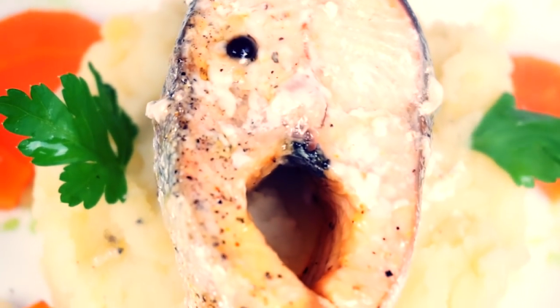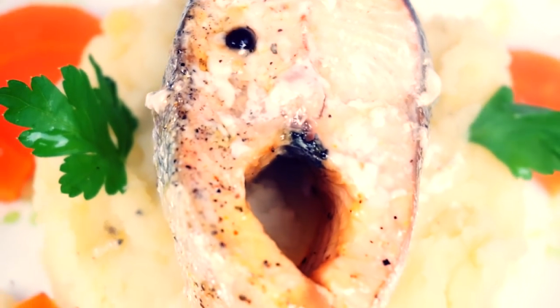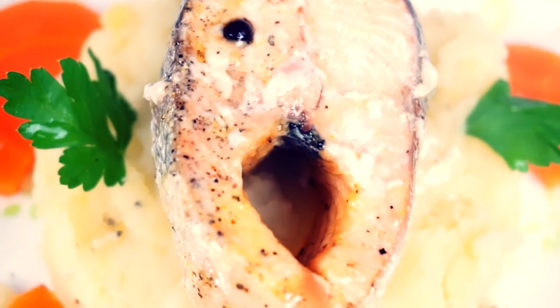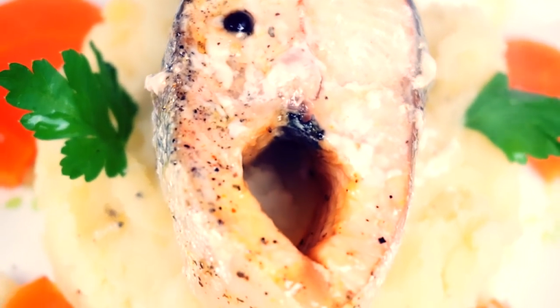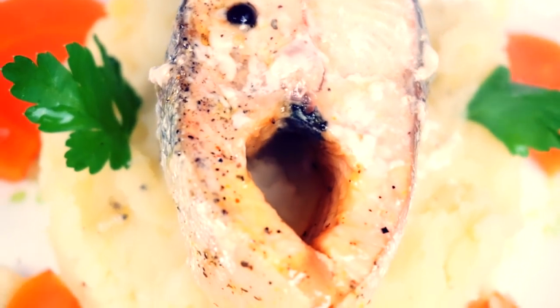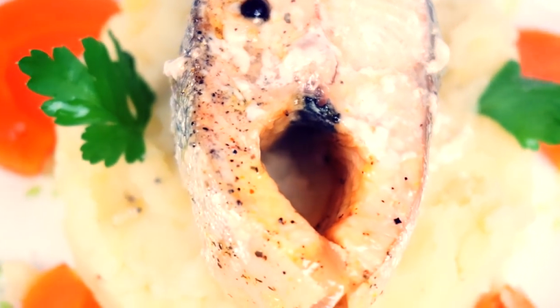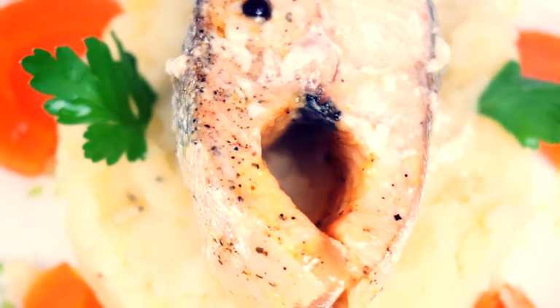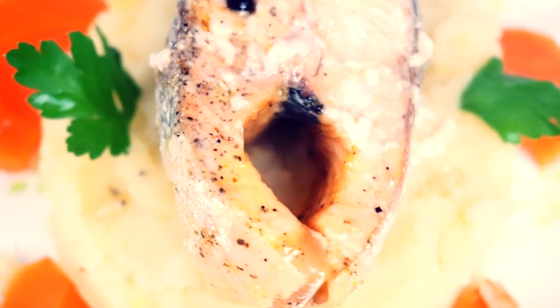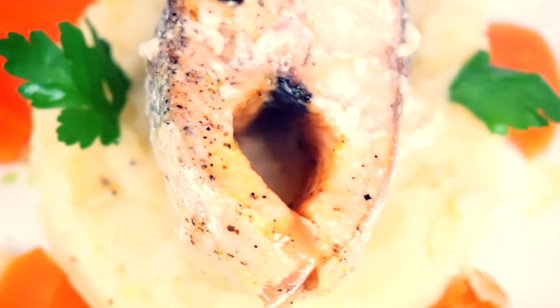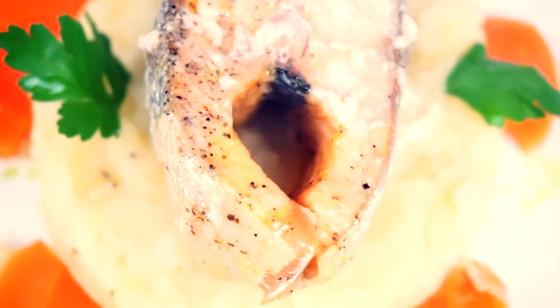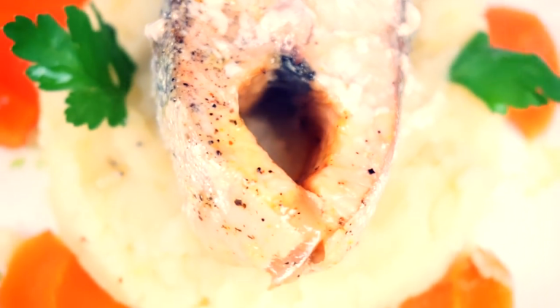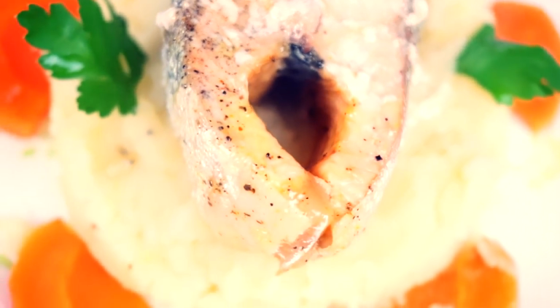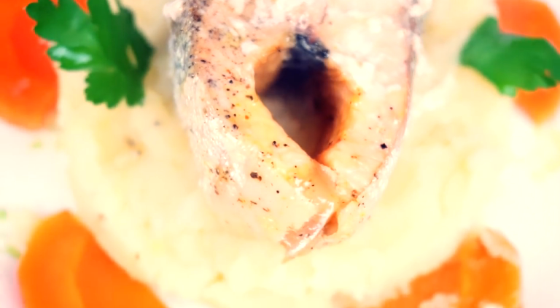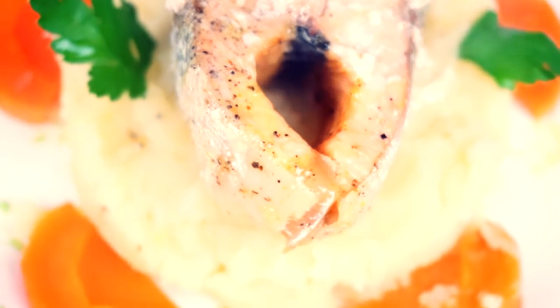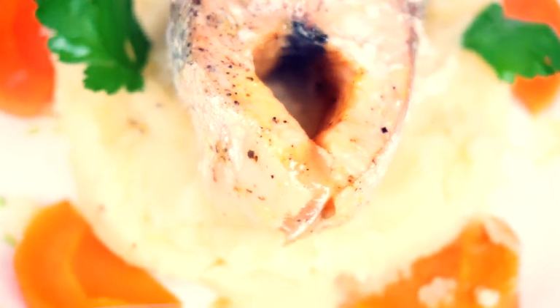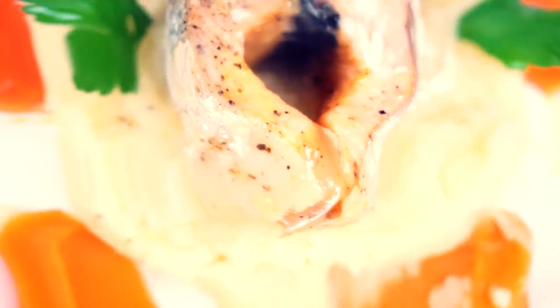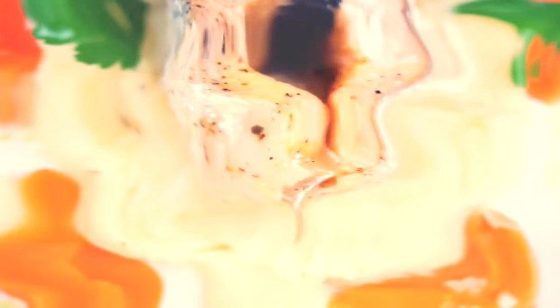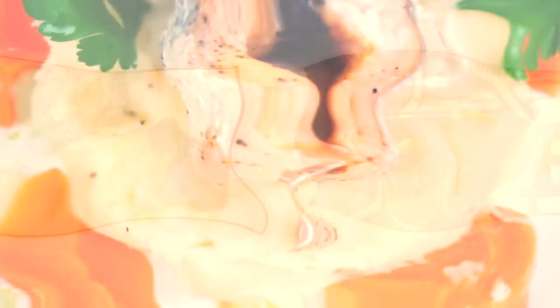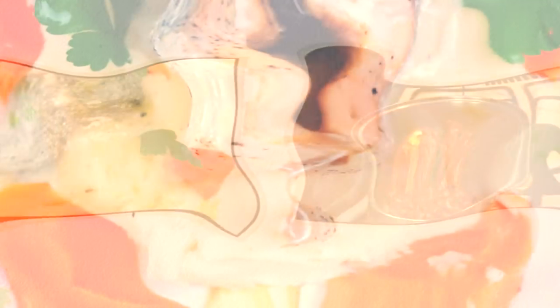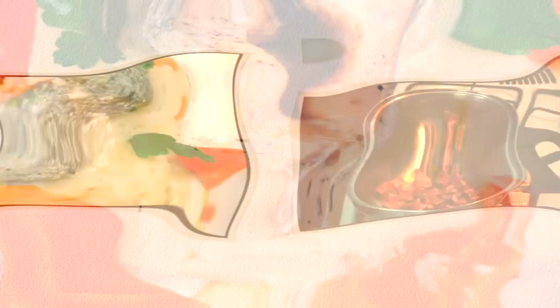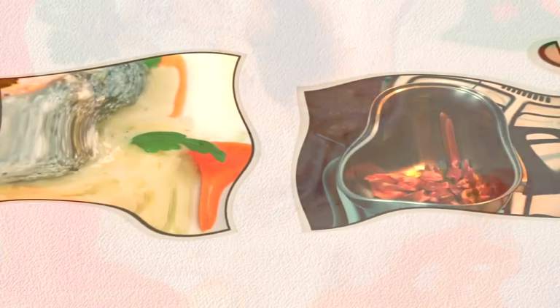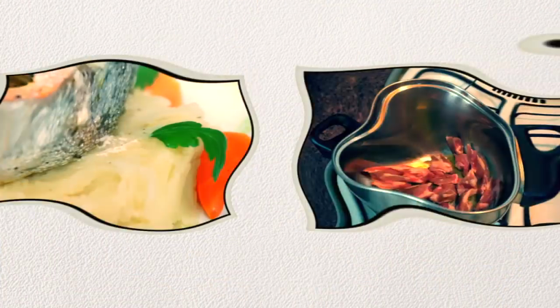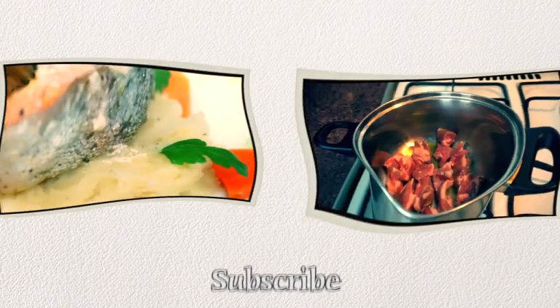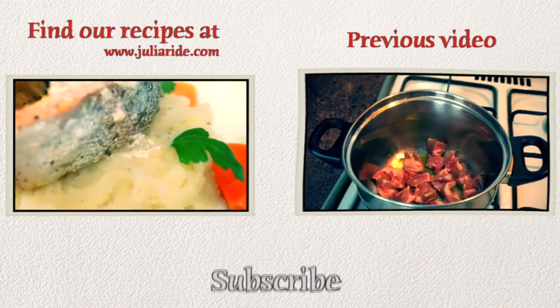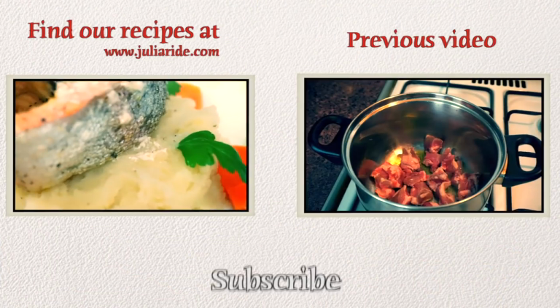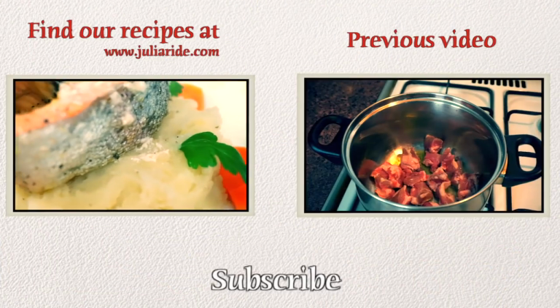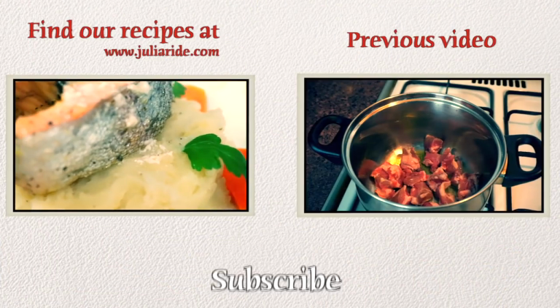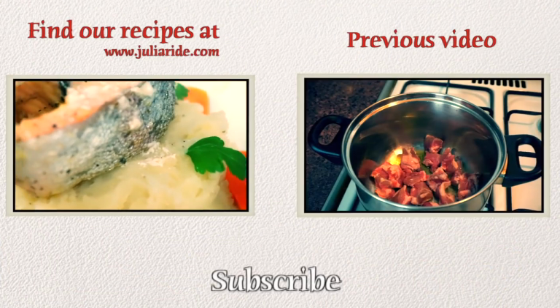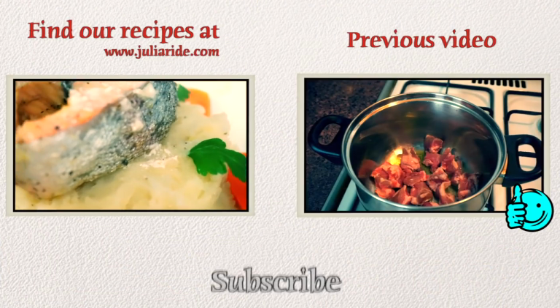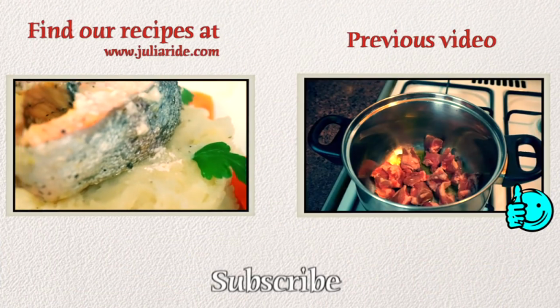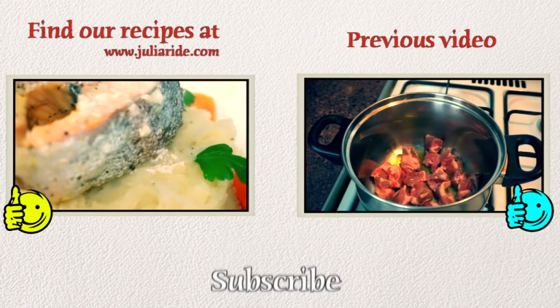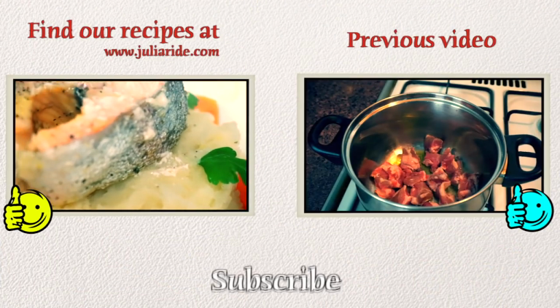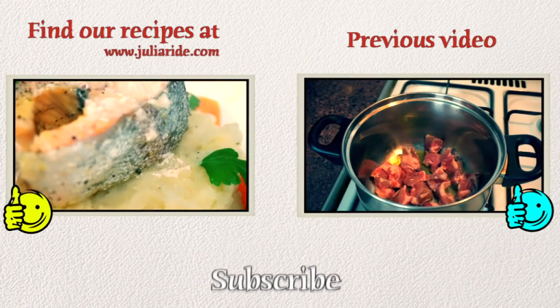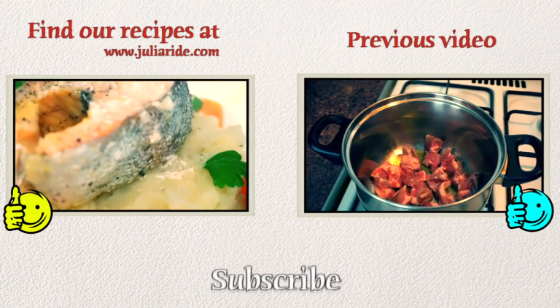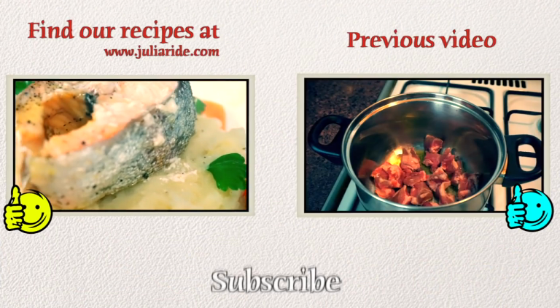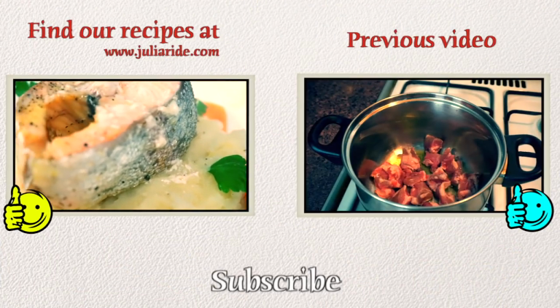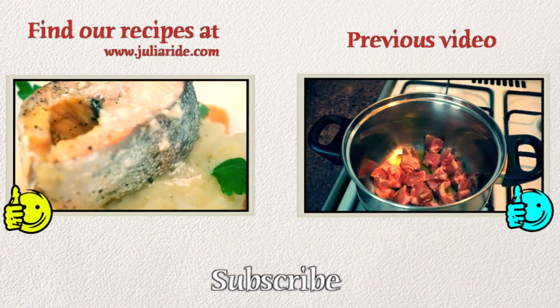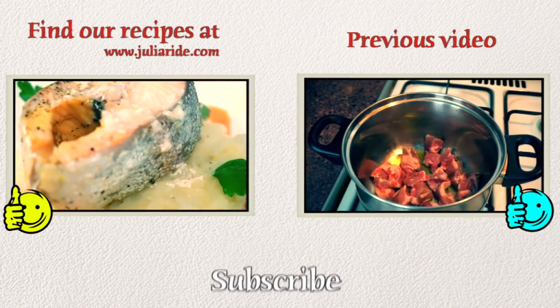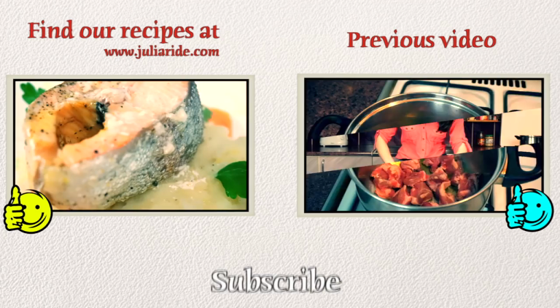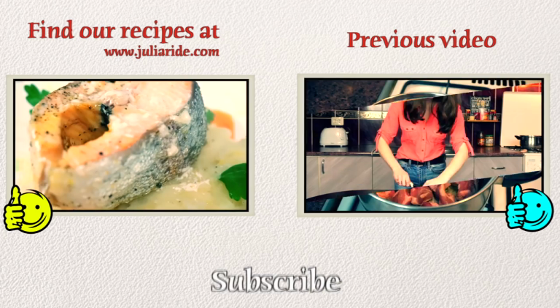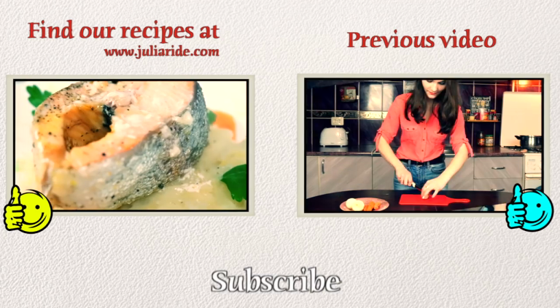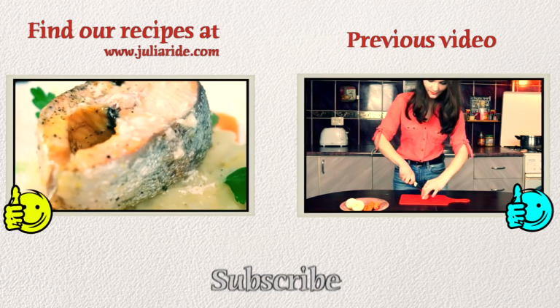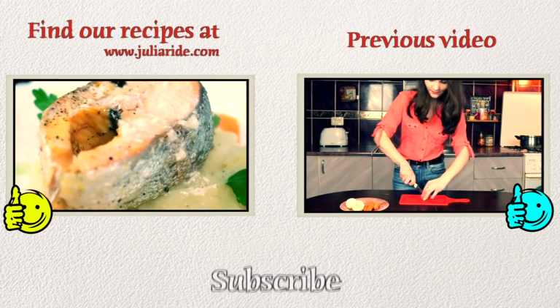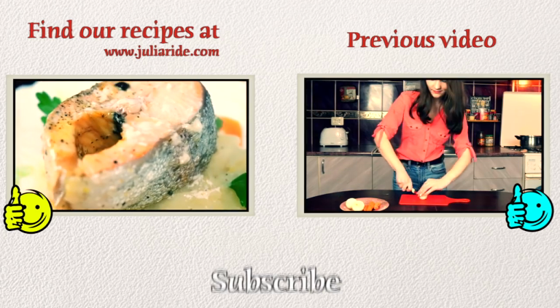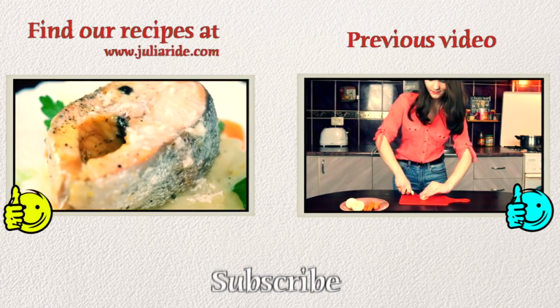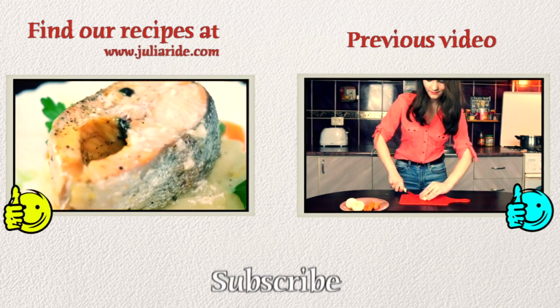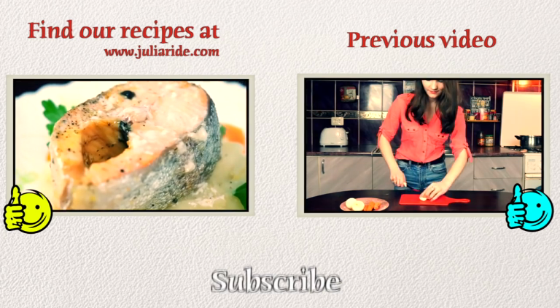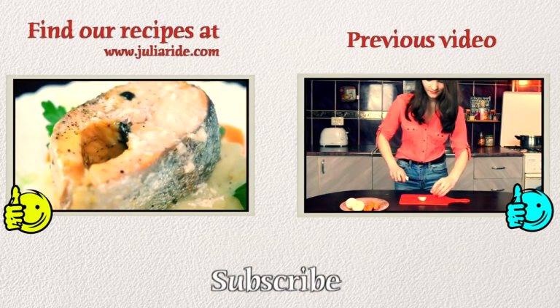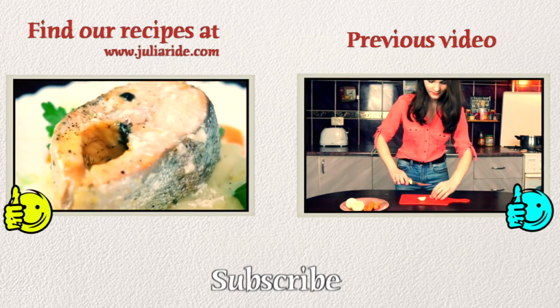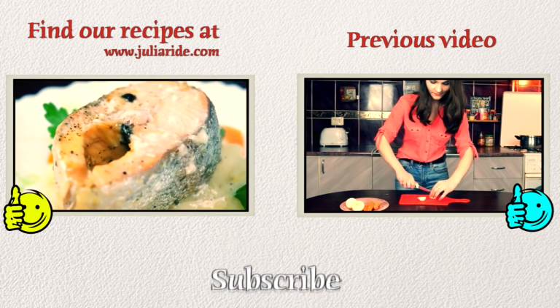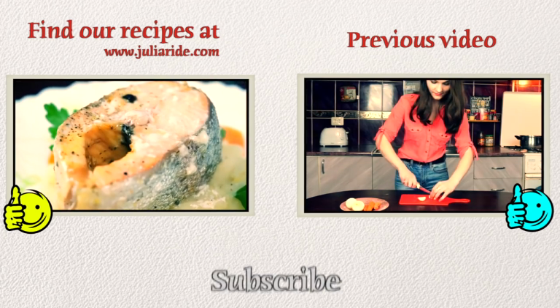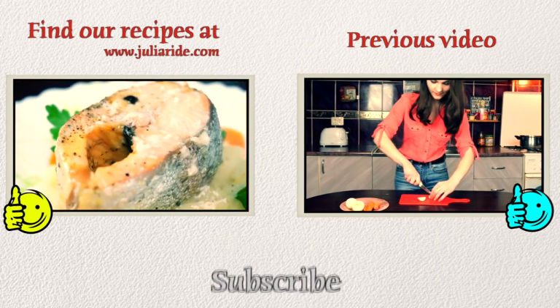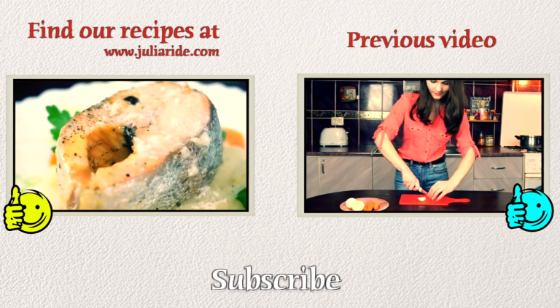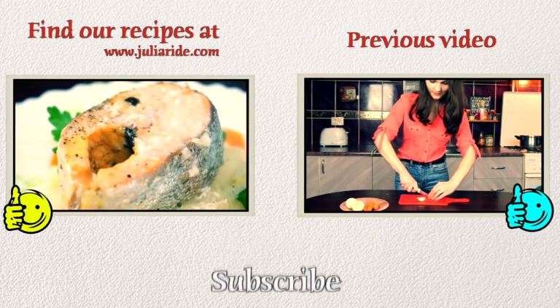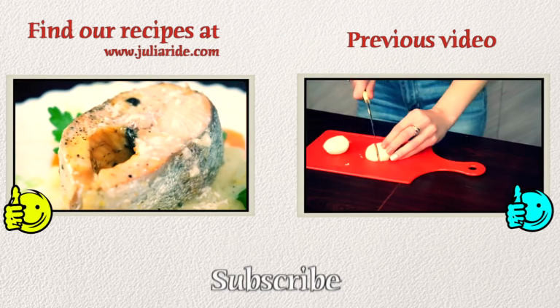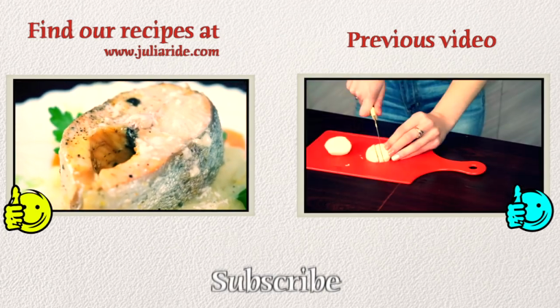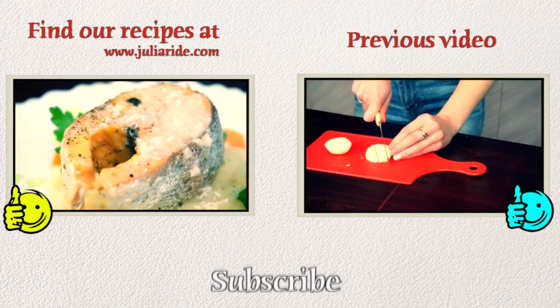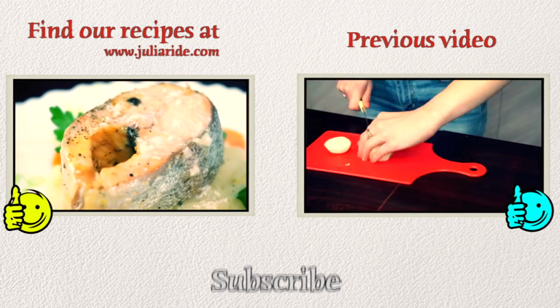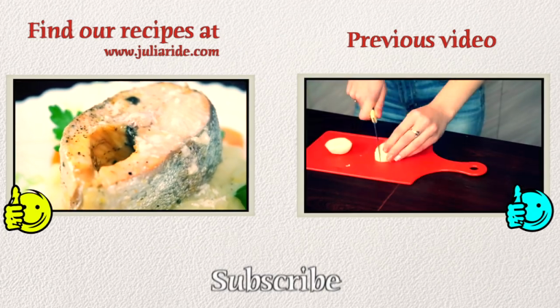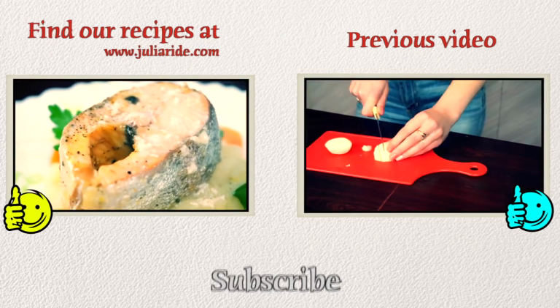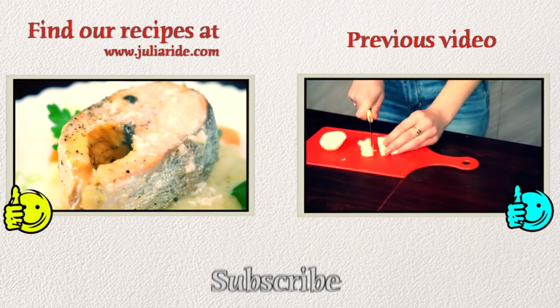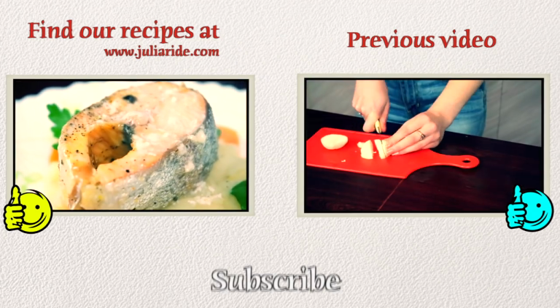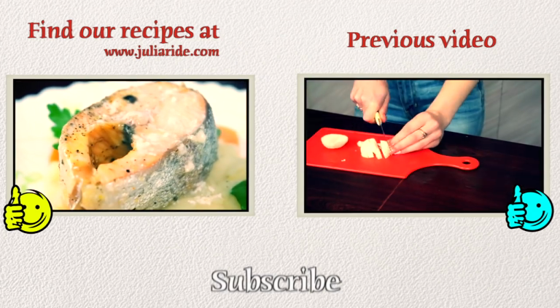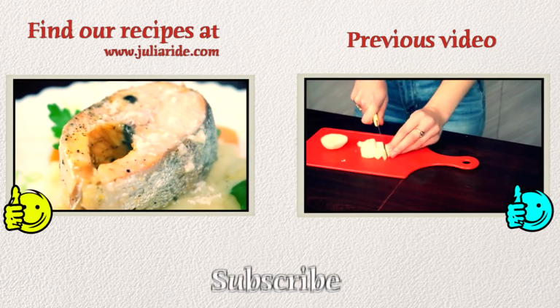Don't forget to like this video and subscribe to my channel if you're not subscribed yet — that is very important!